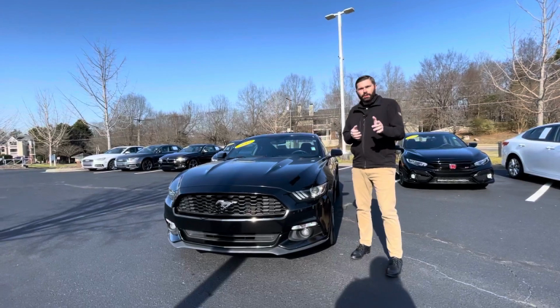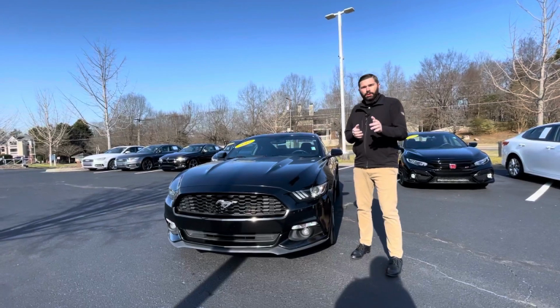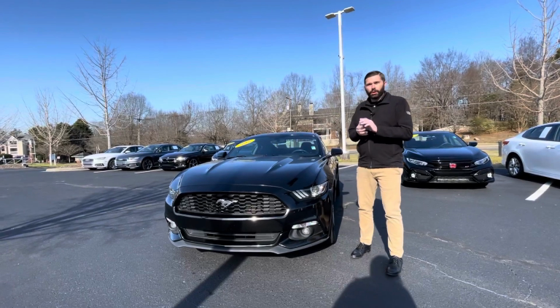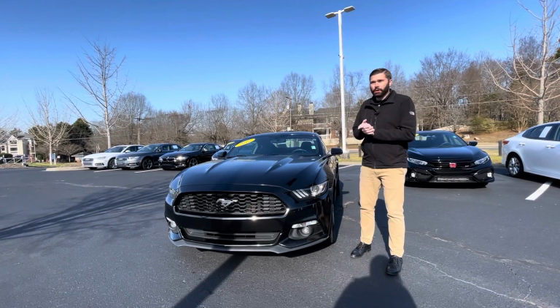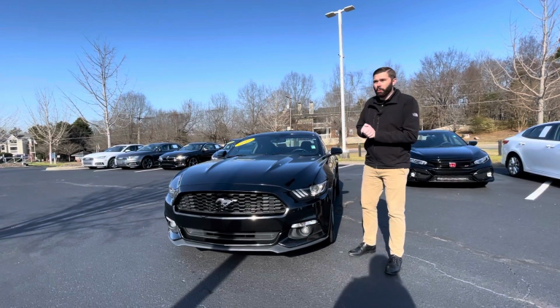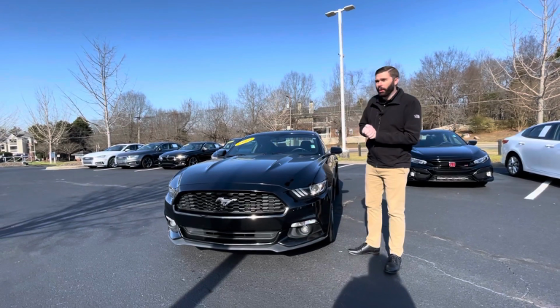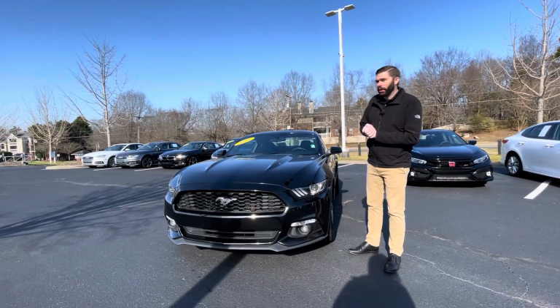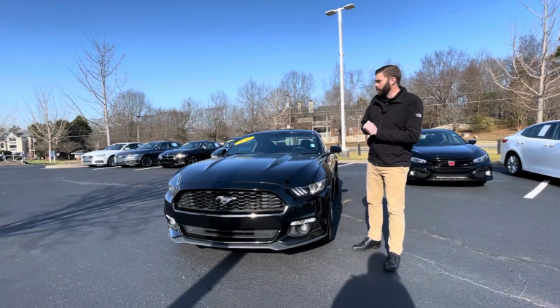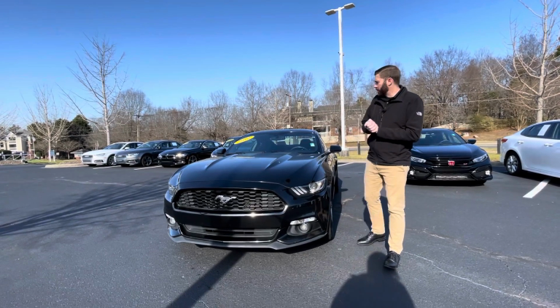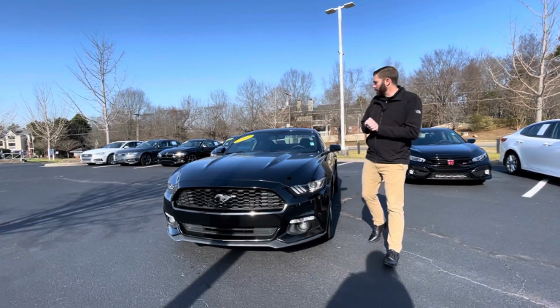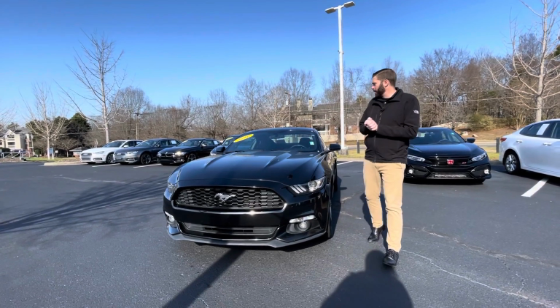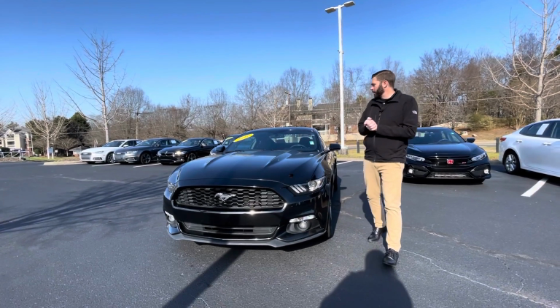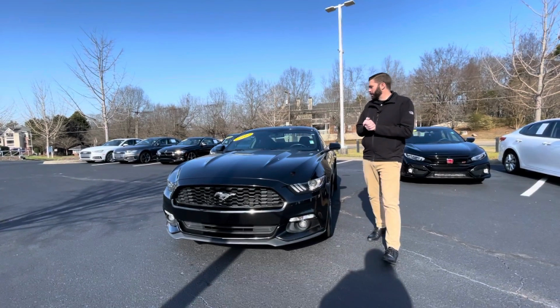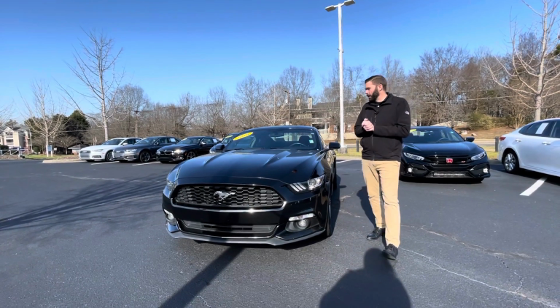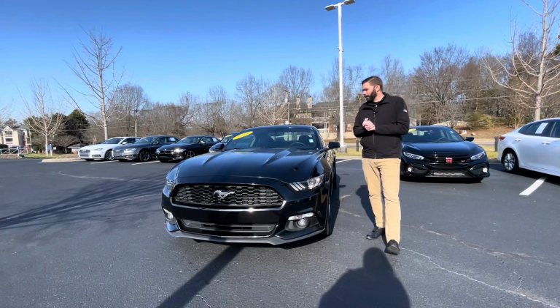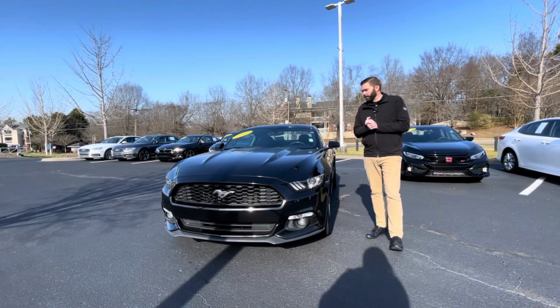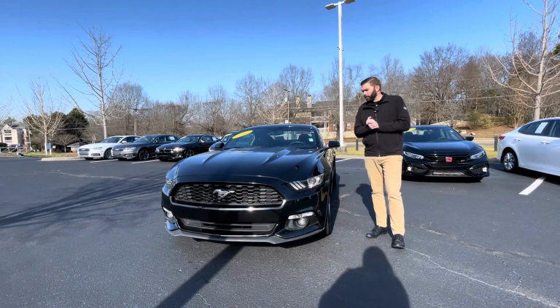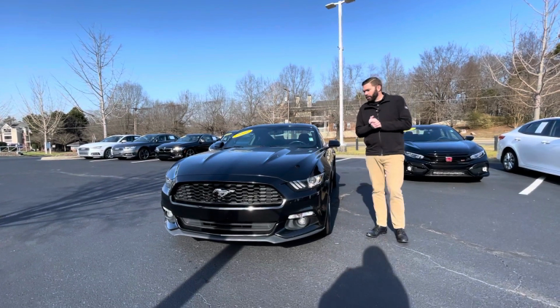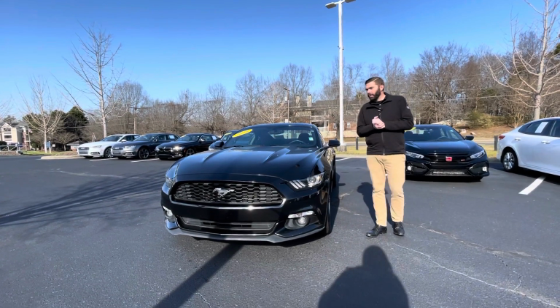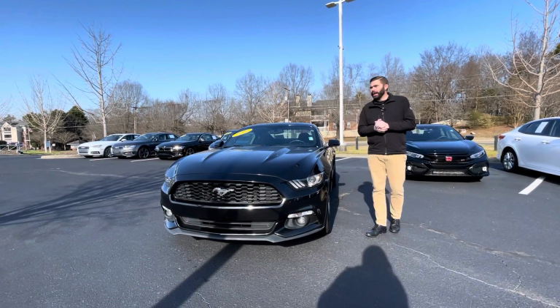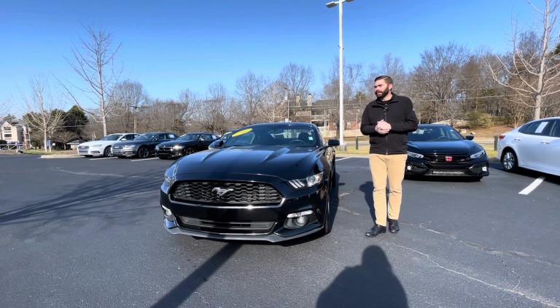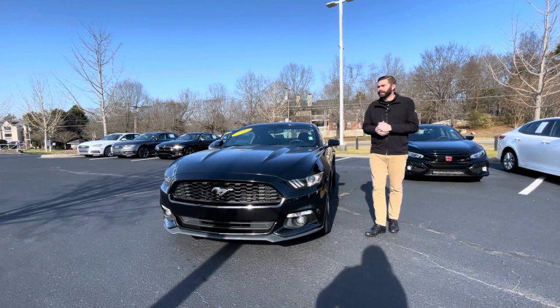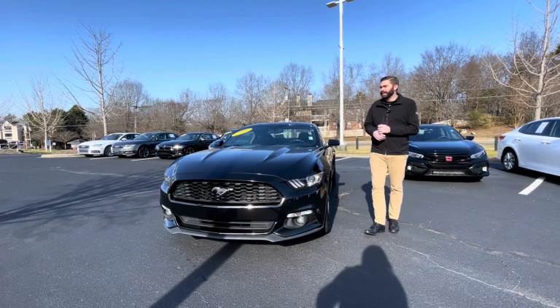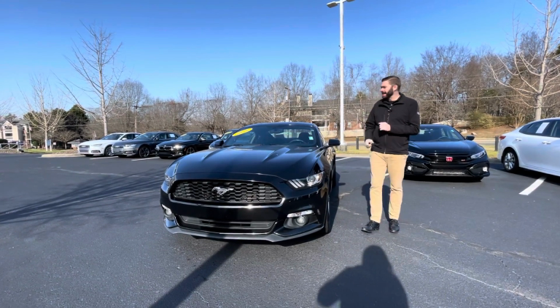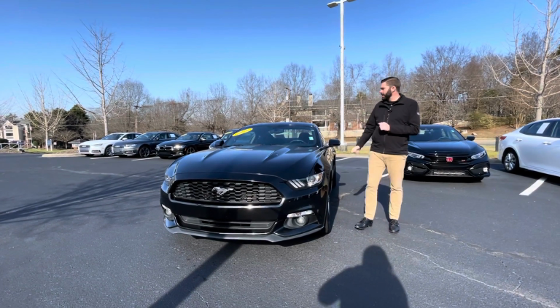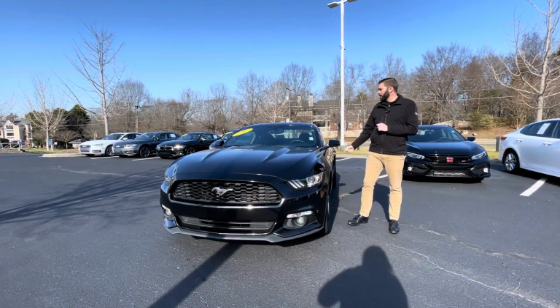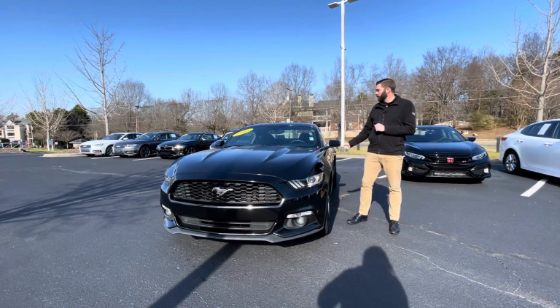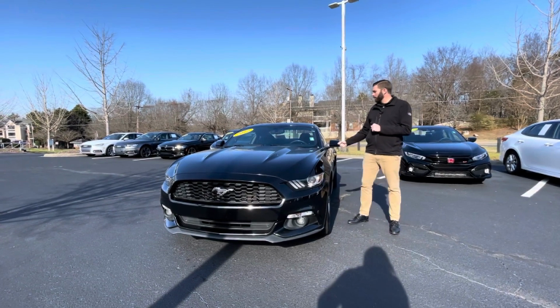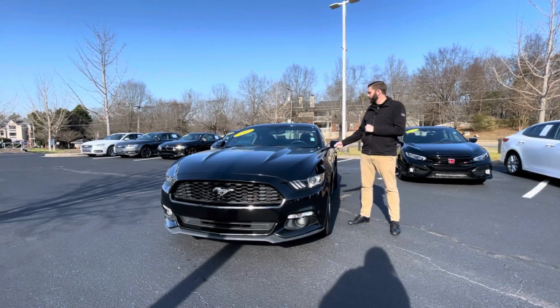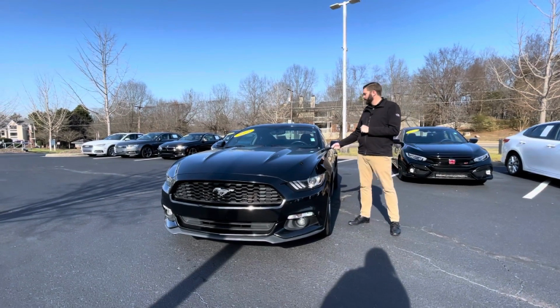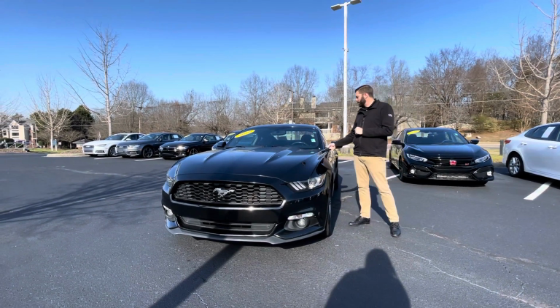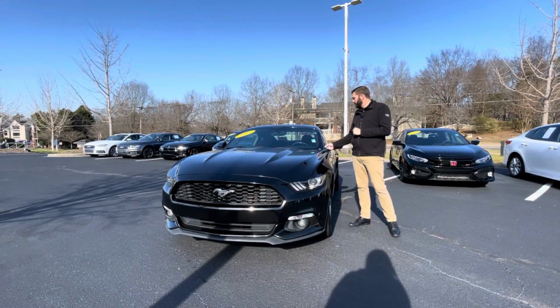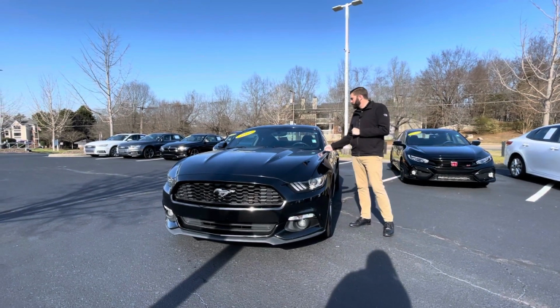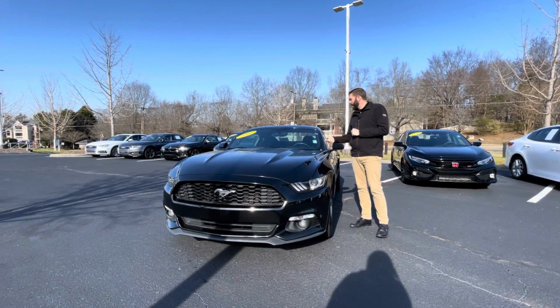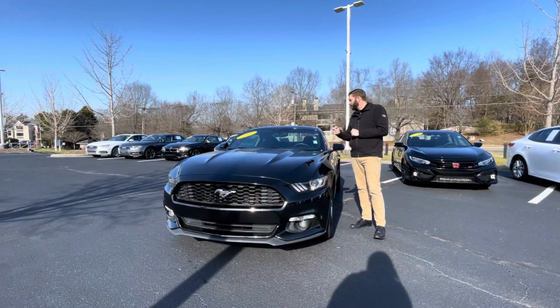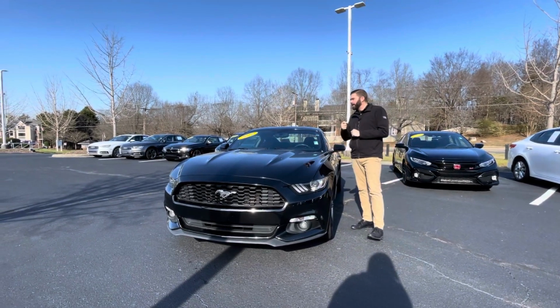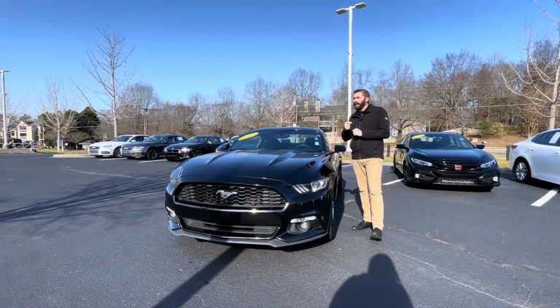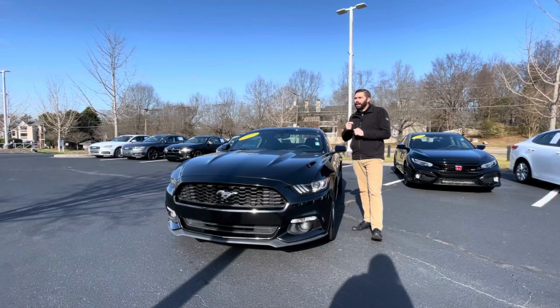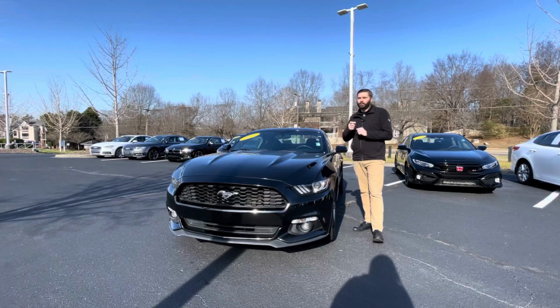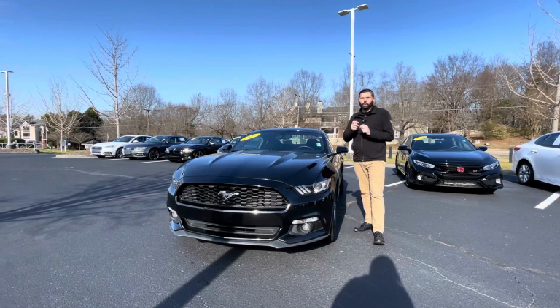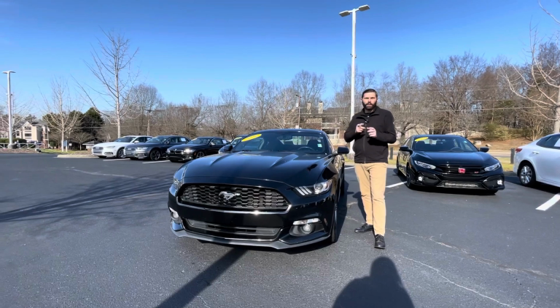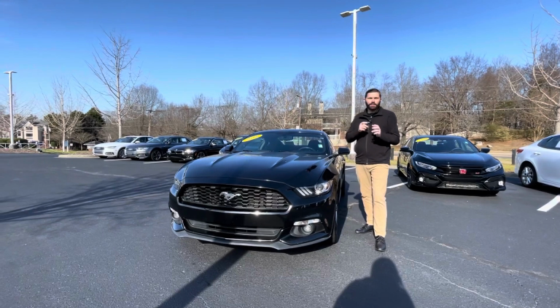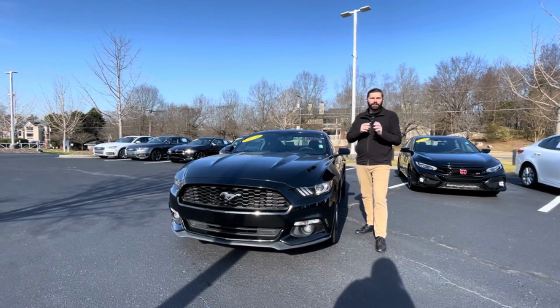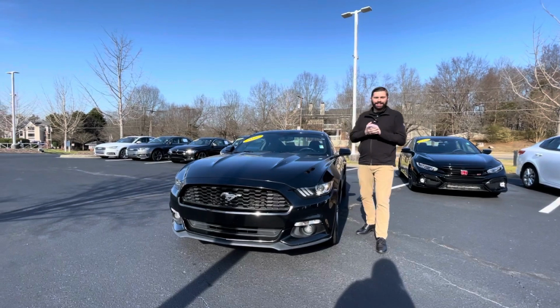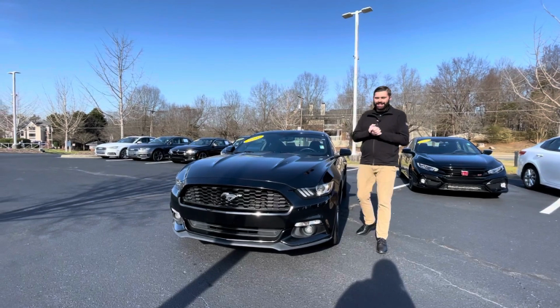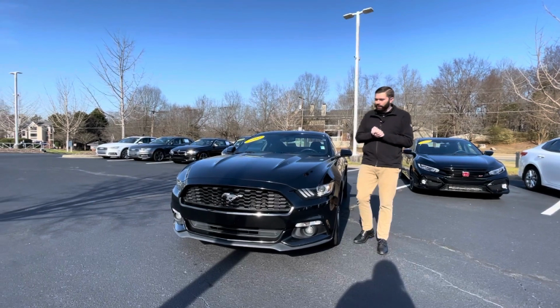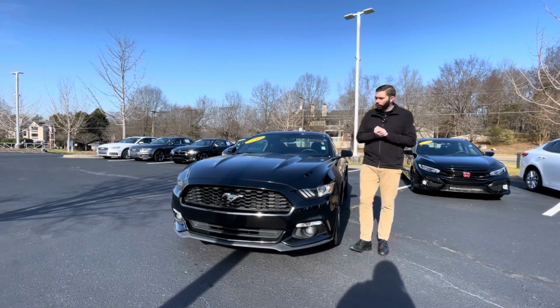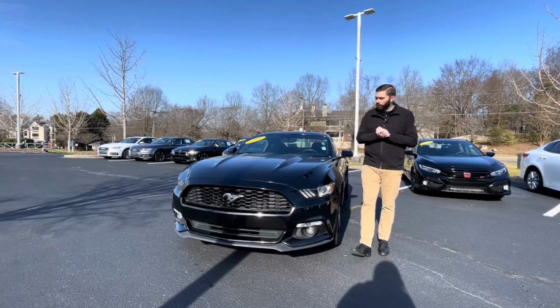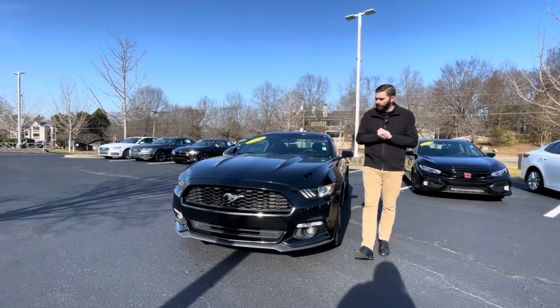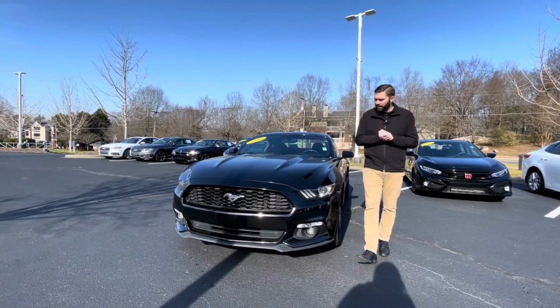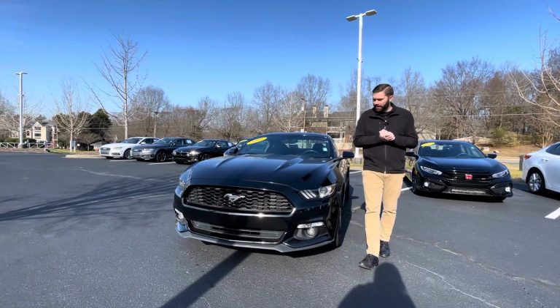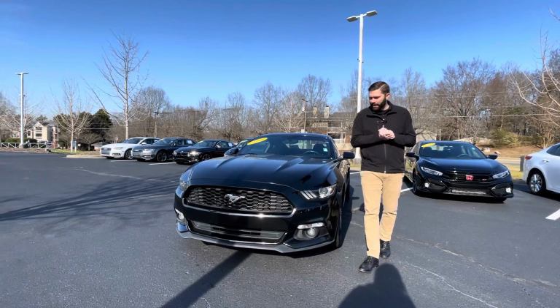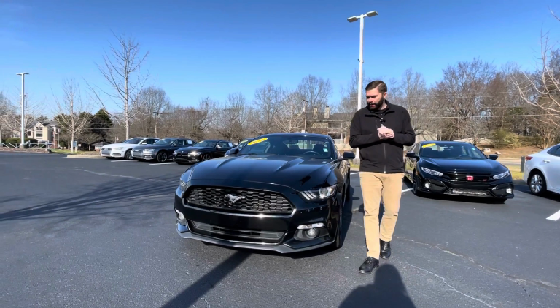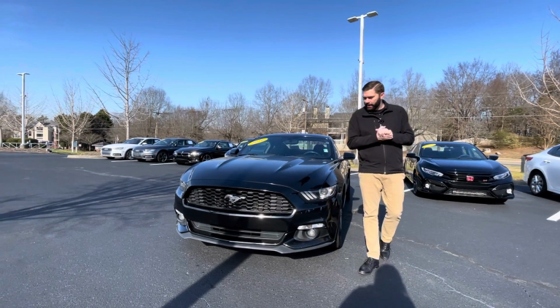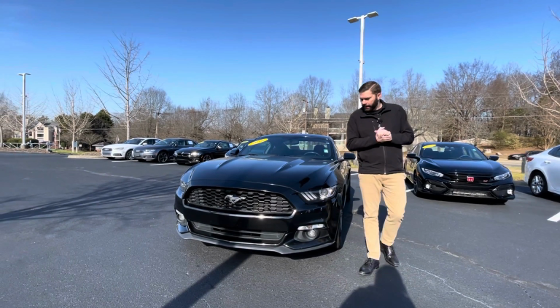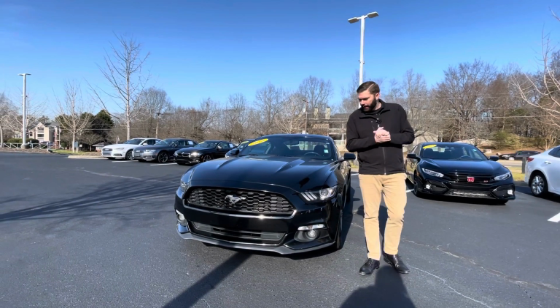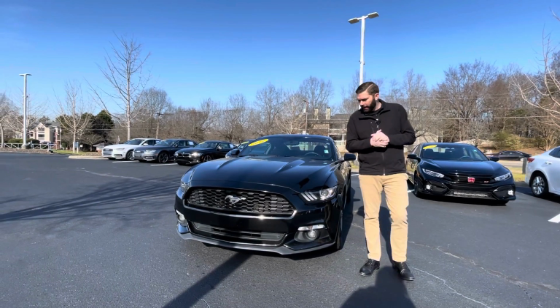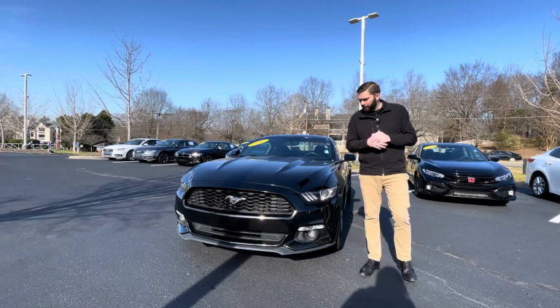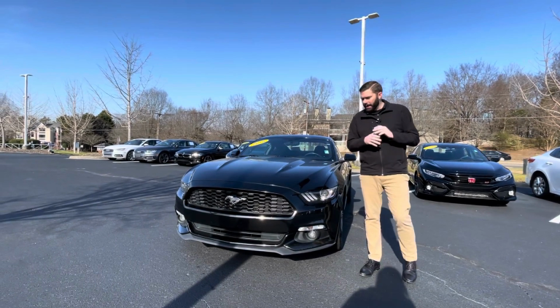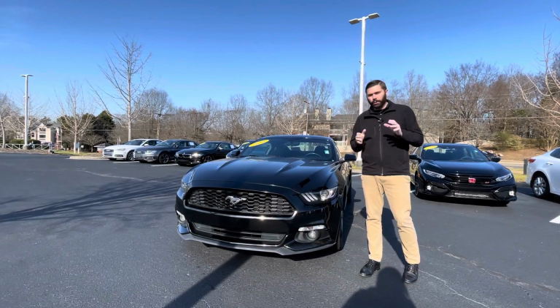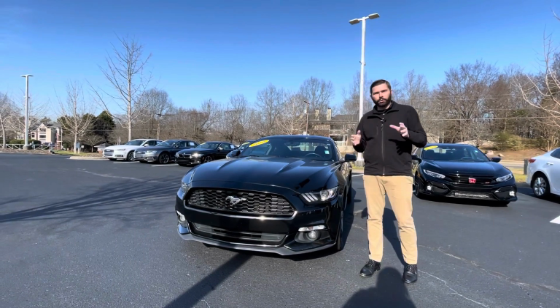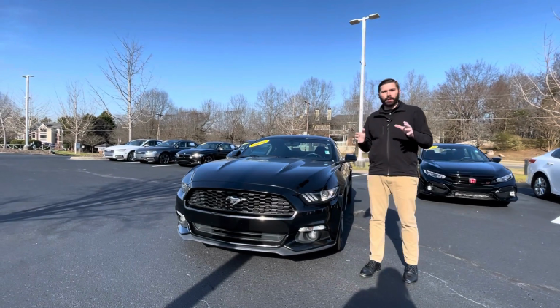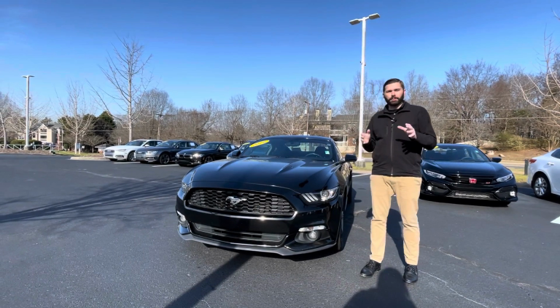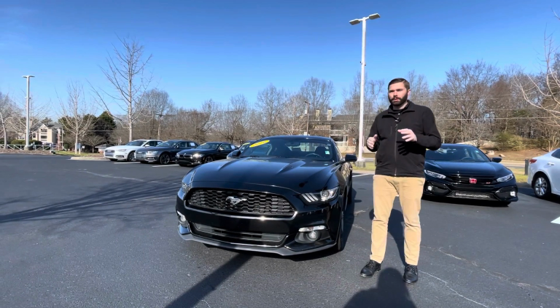Good morning, Chris Harmon here with Carolina Volkswagen, standing here with this Jet Black 2016 Ford Mustang, manual transmission.